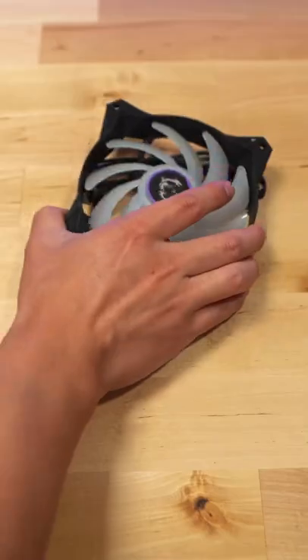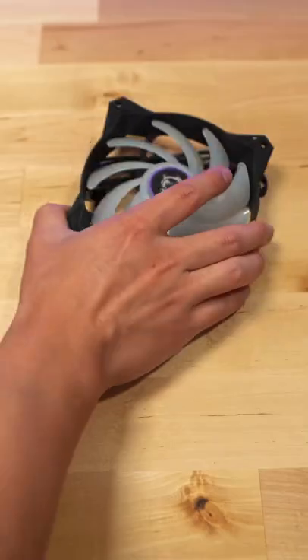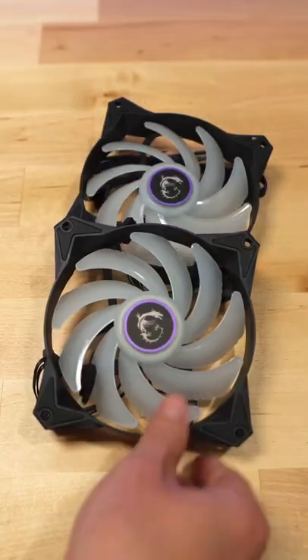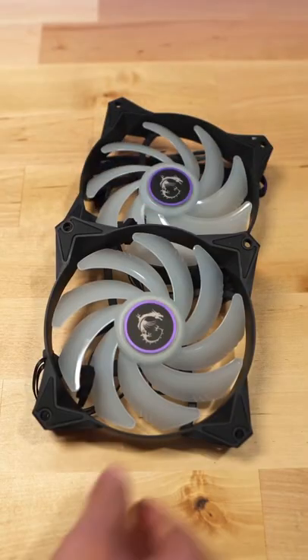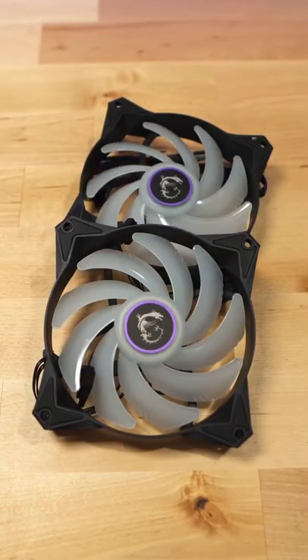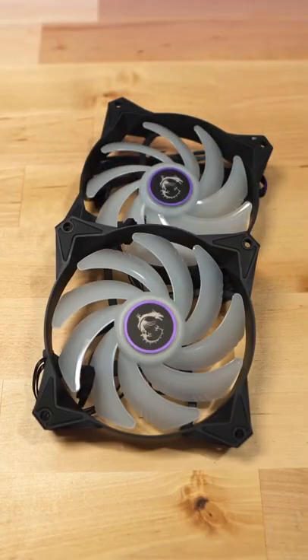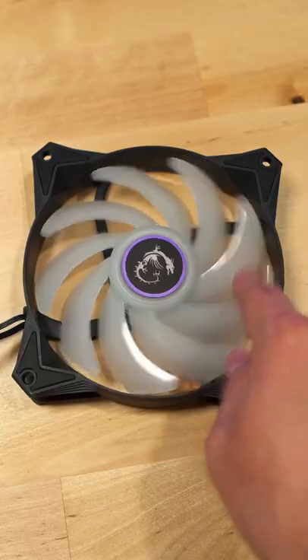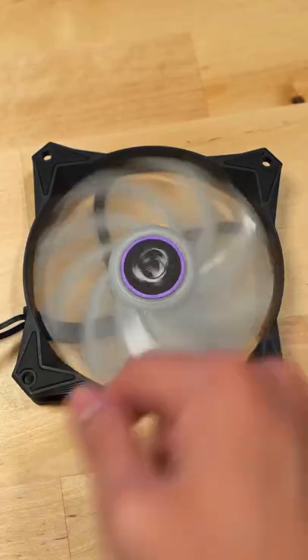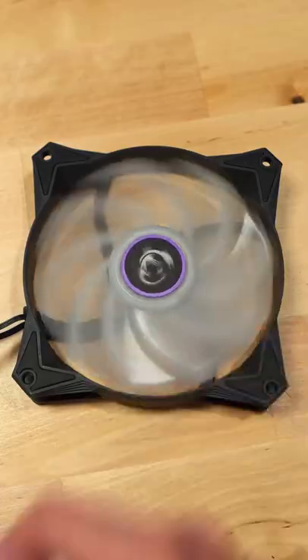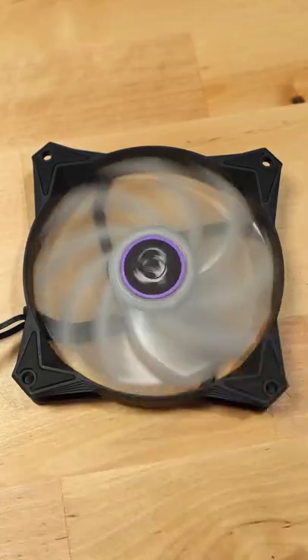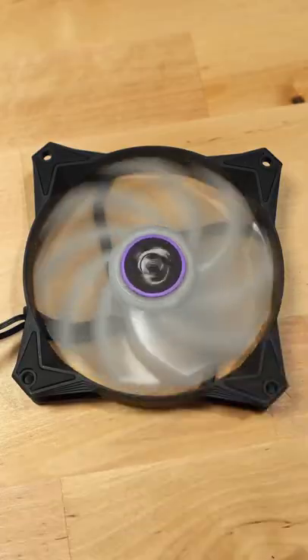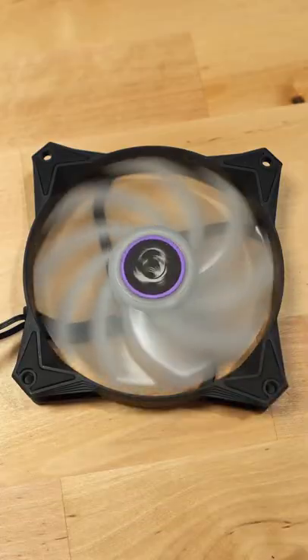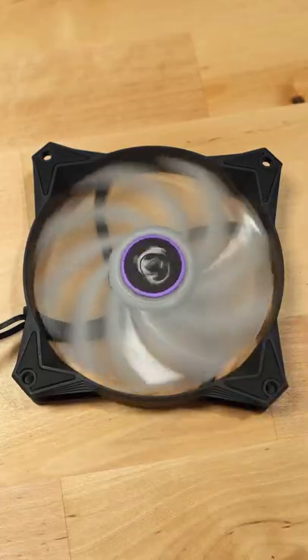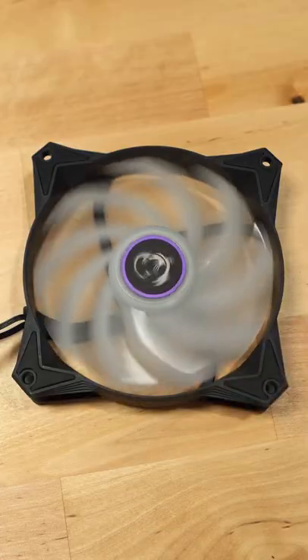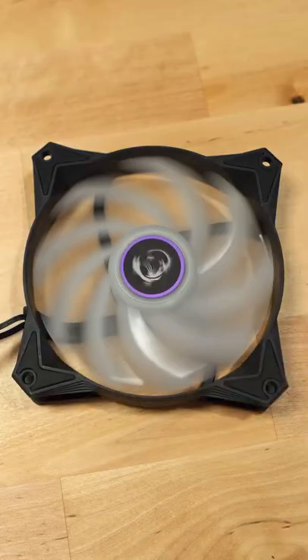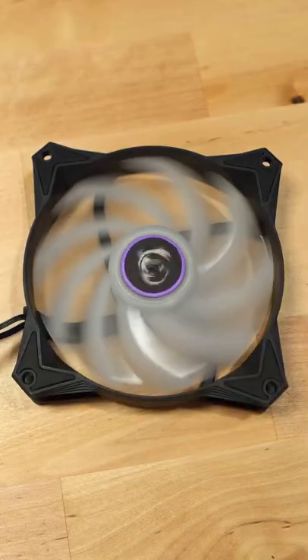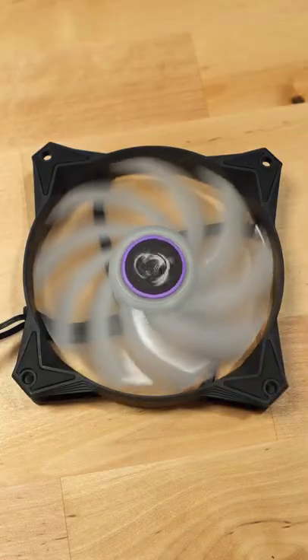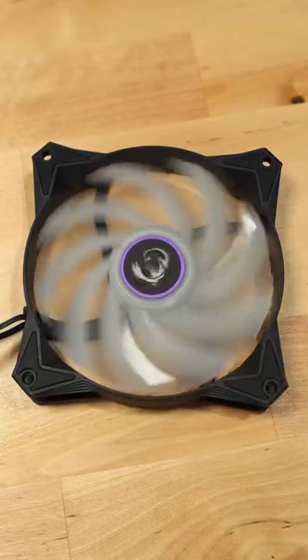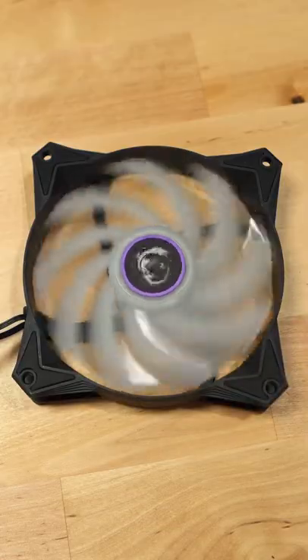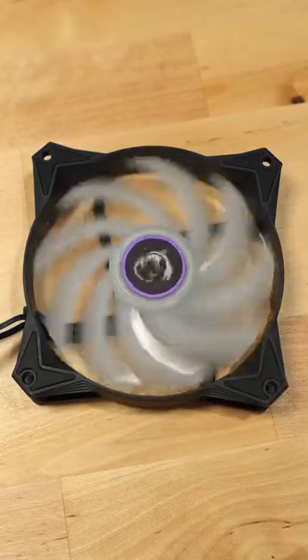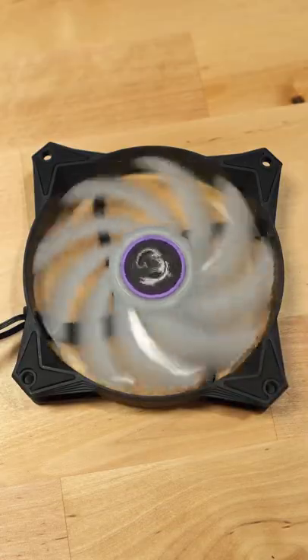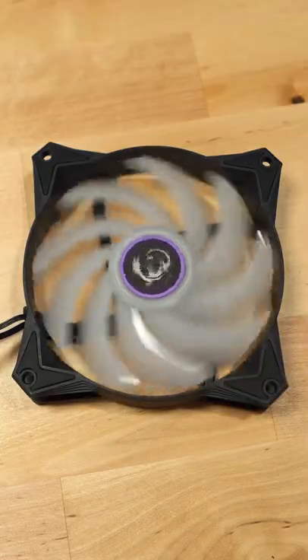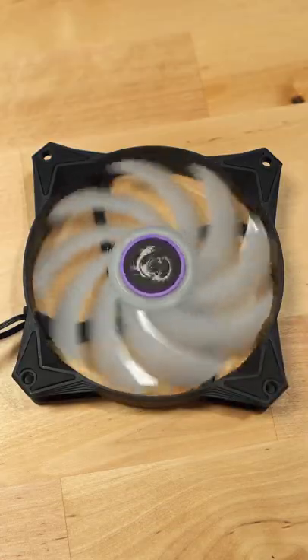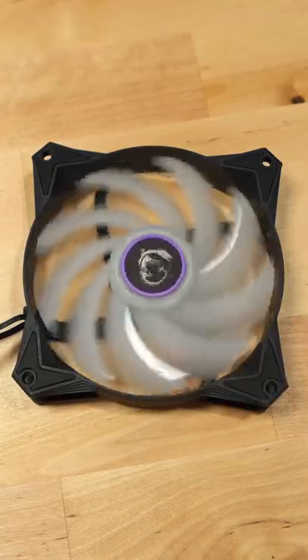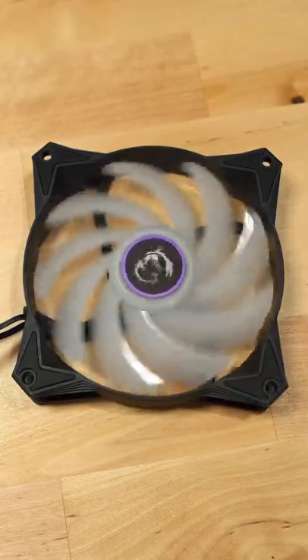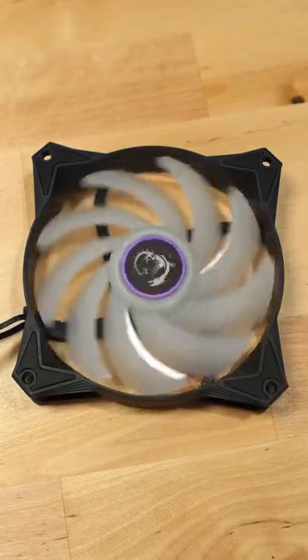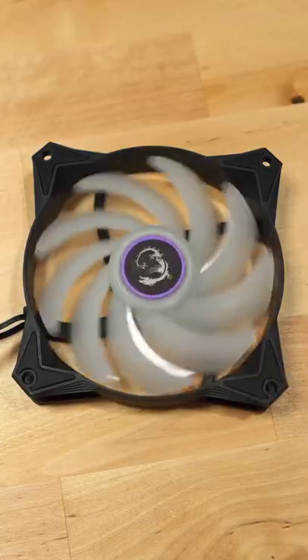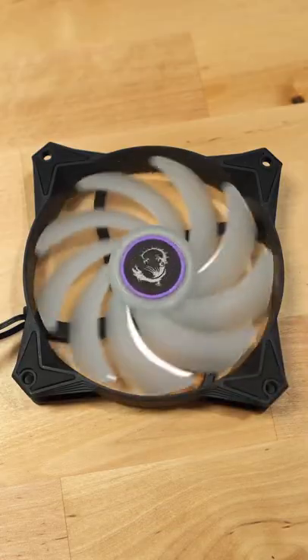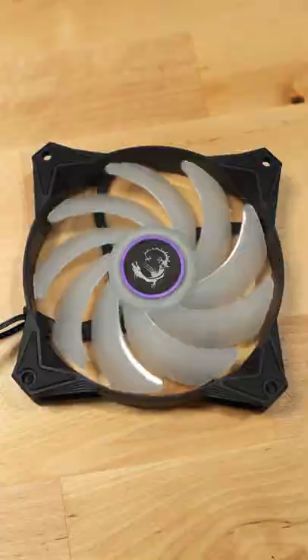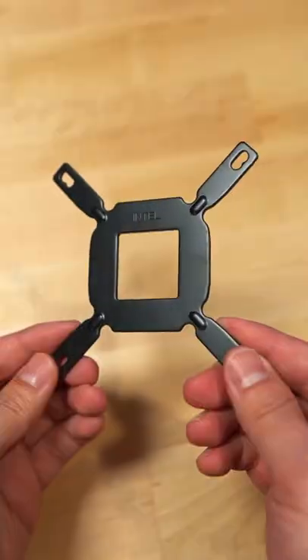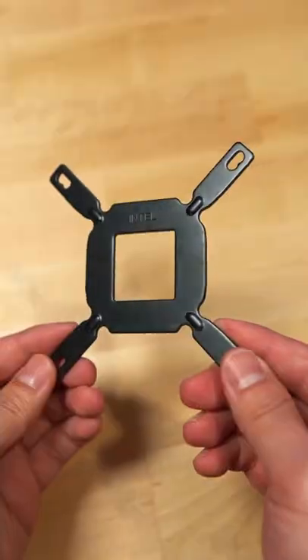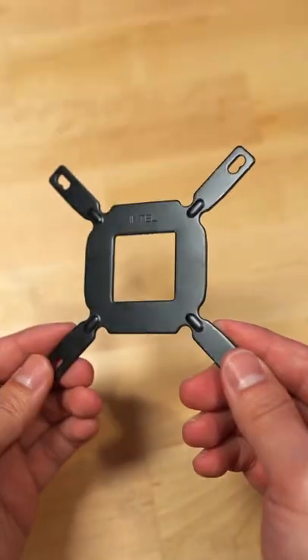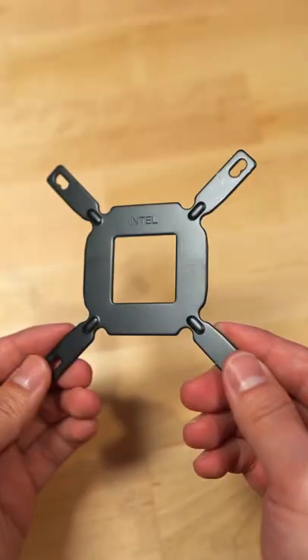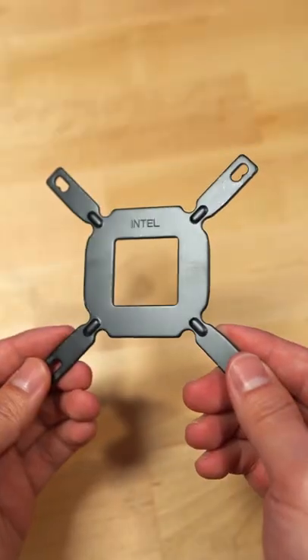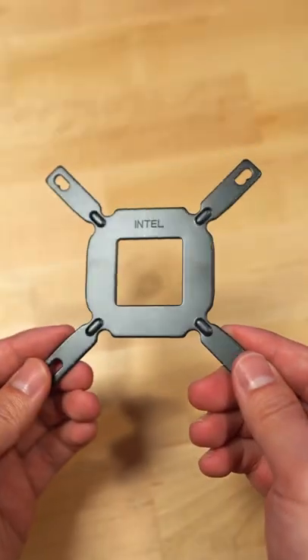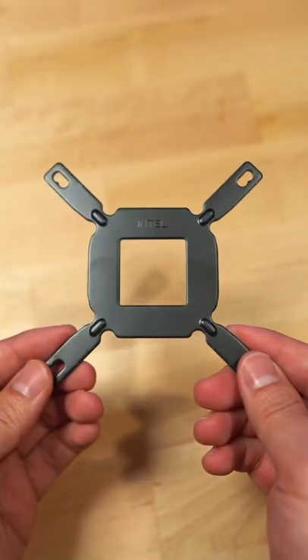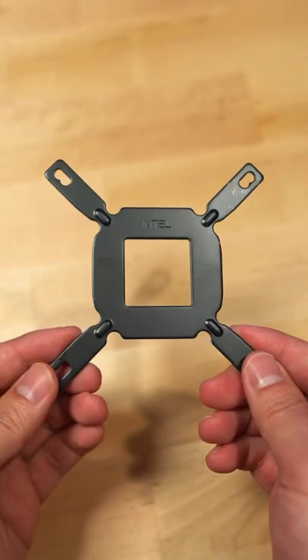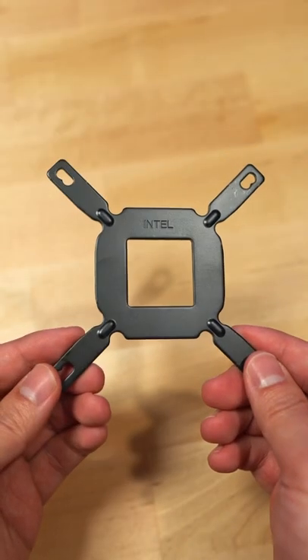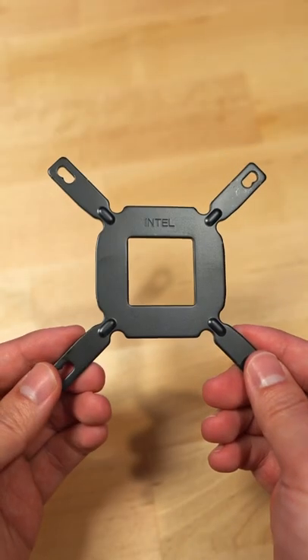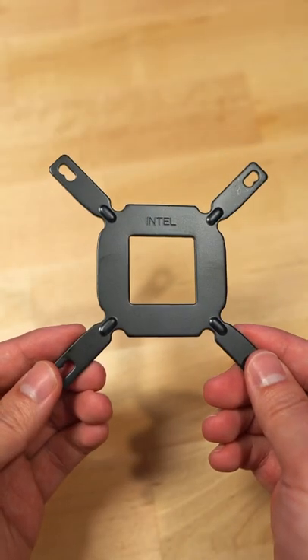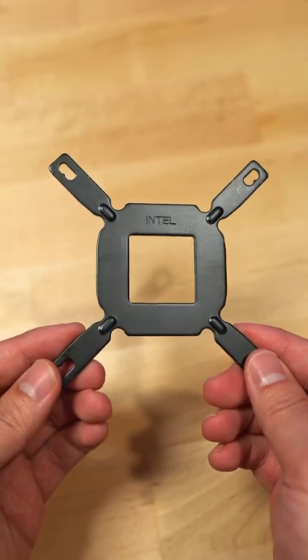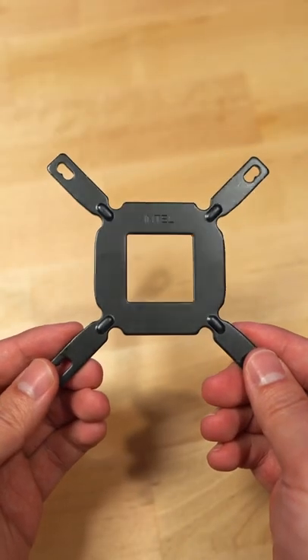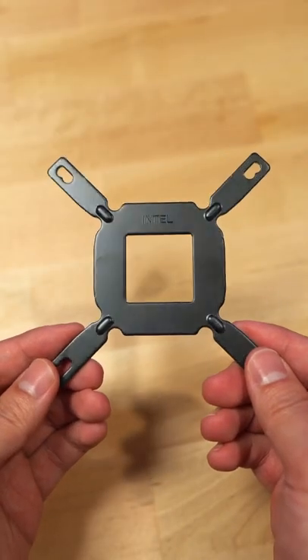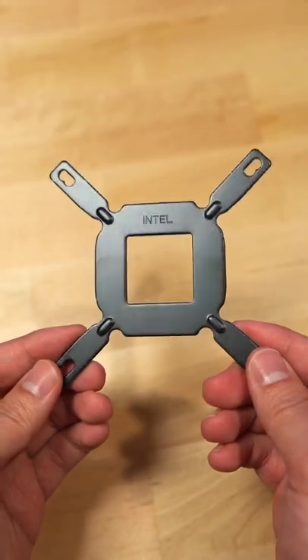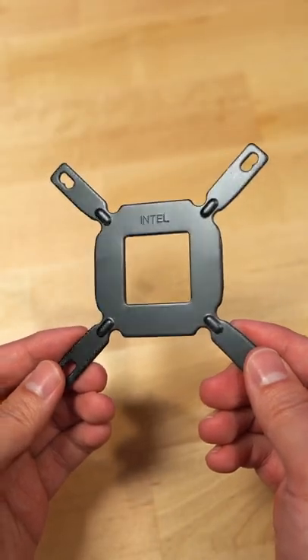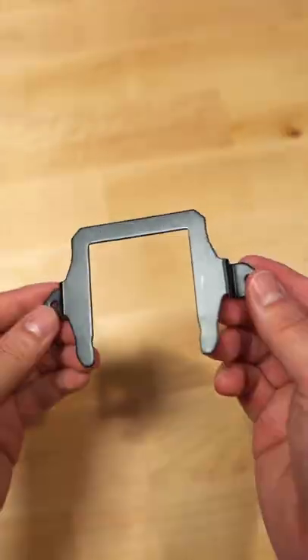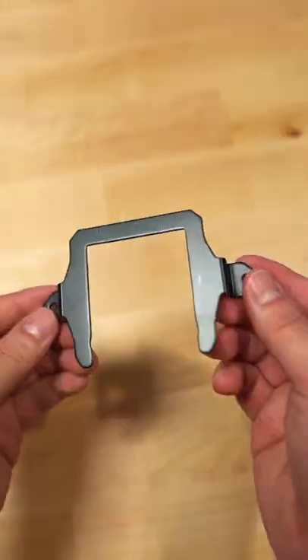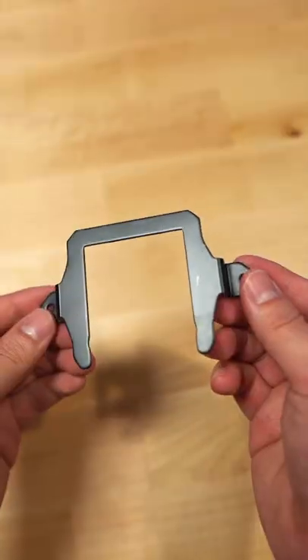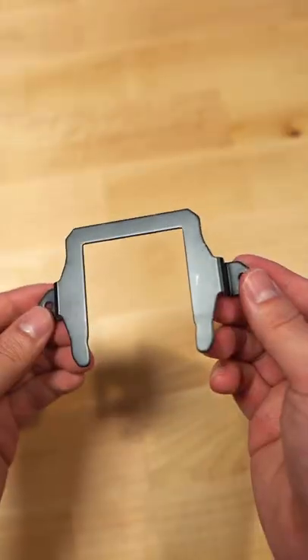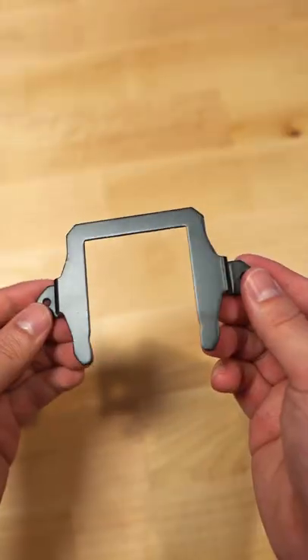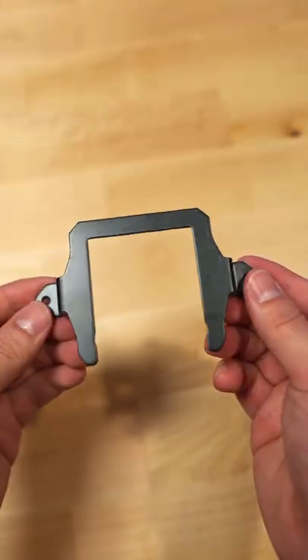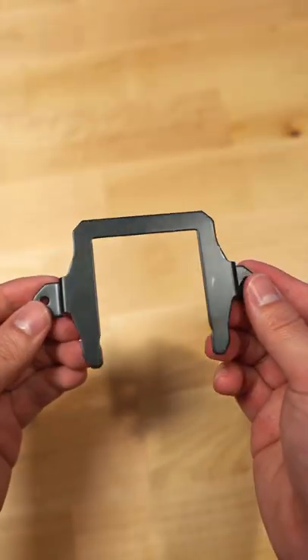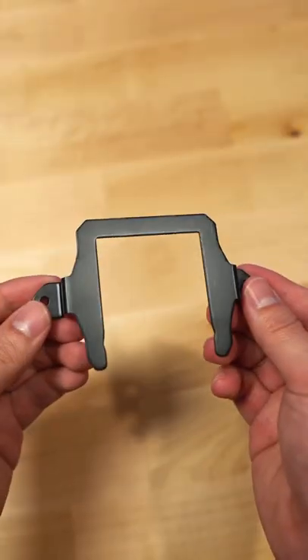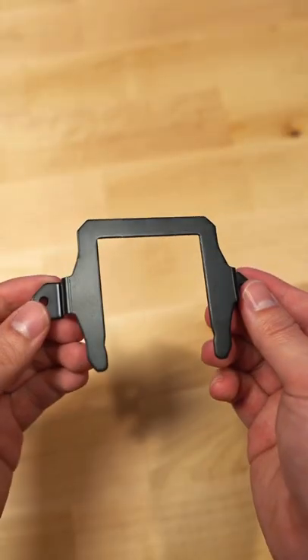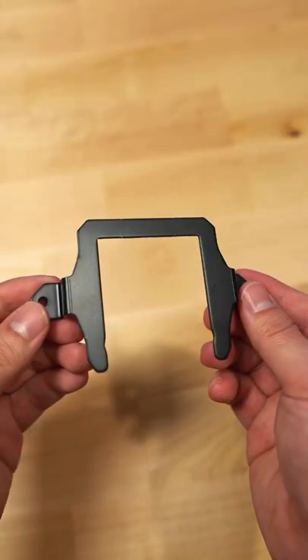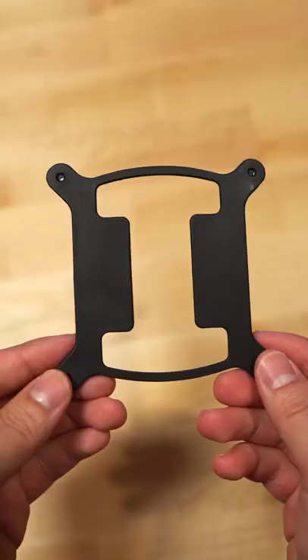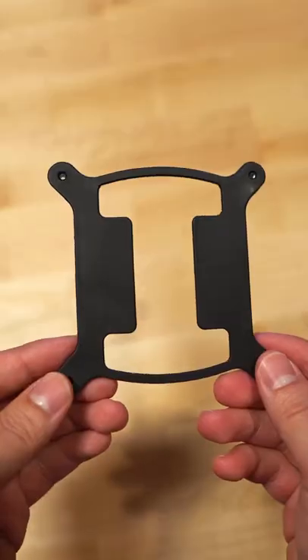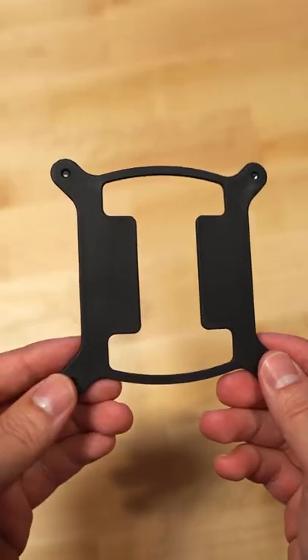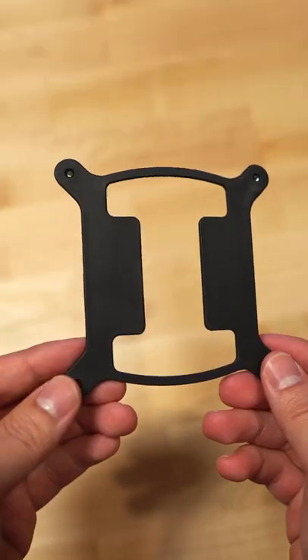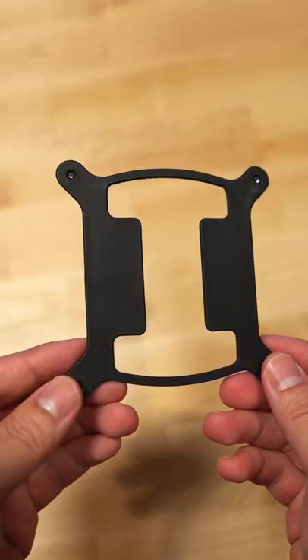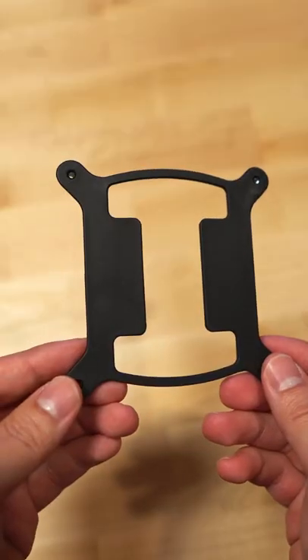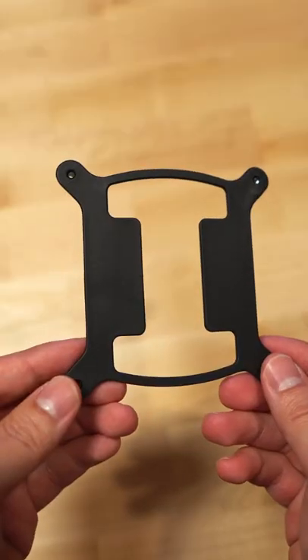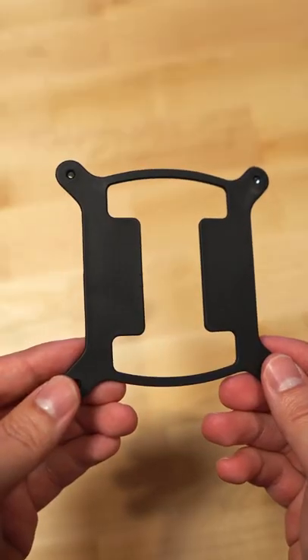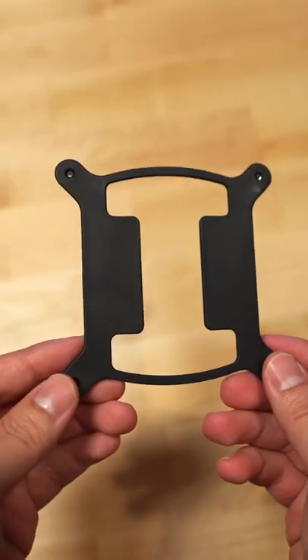Included are two ARGB 120mm fans. You also get brackets for Intel, AMD, as well as LGA 1700.